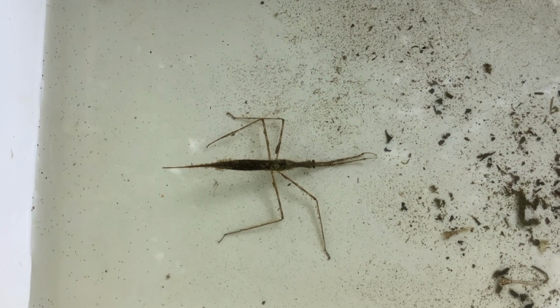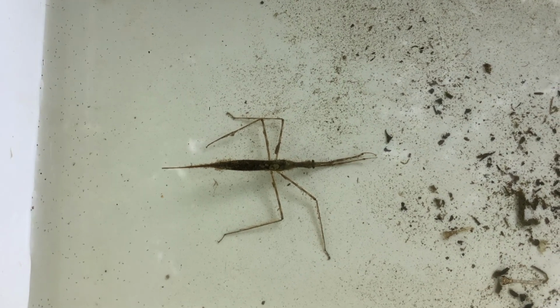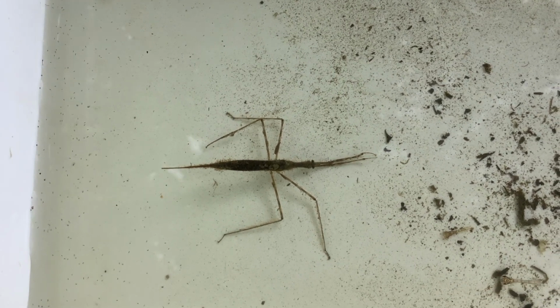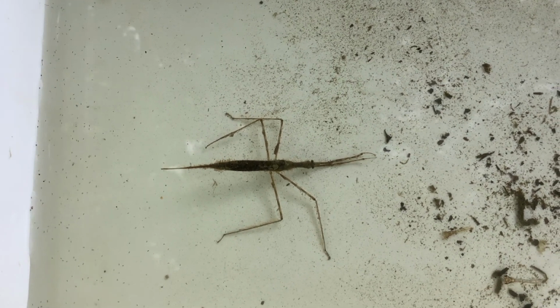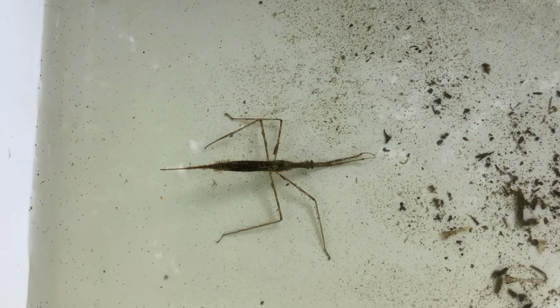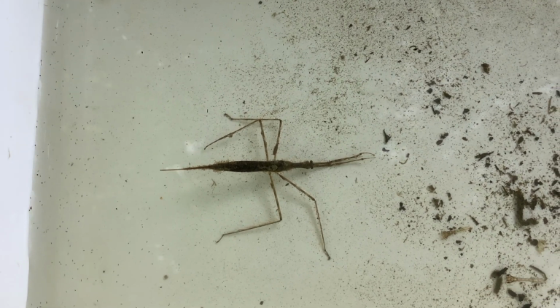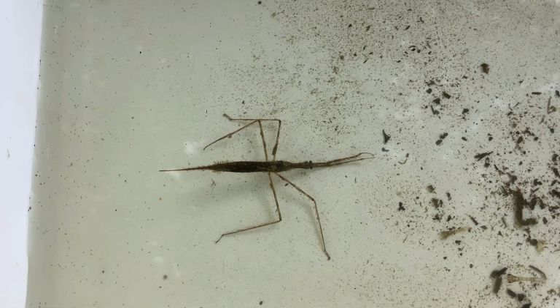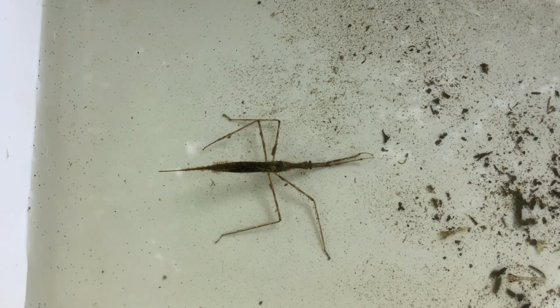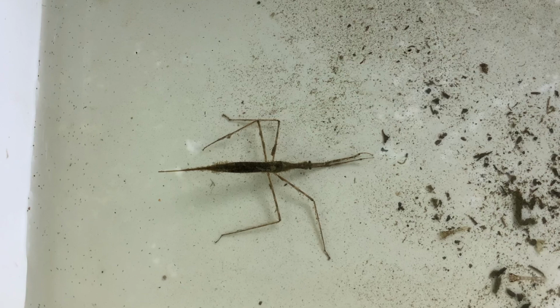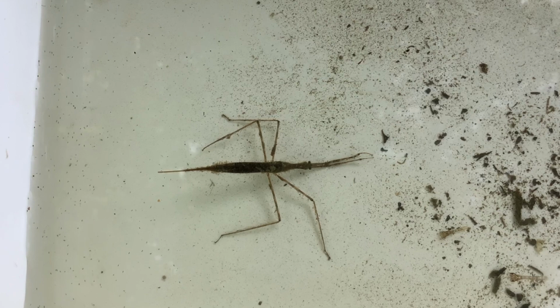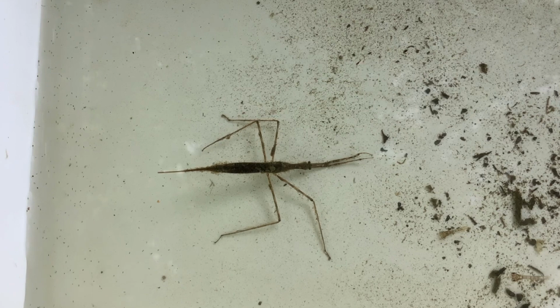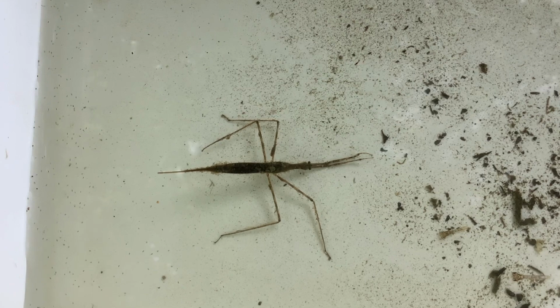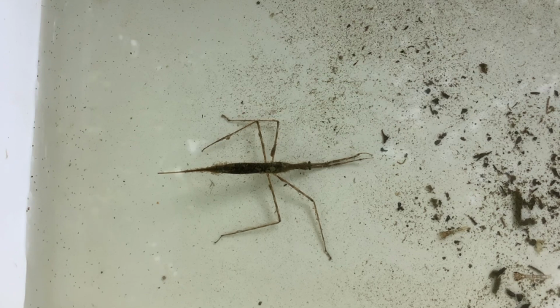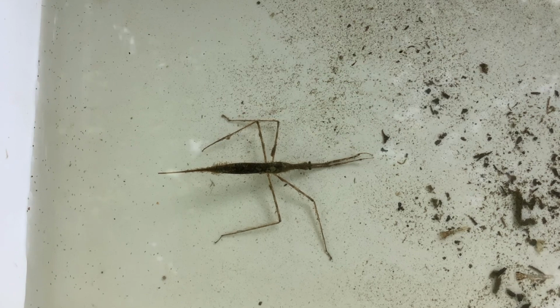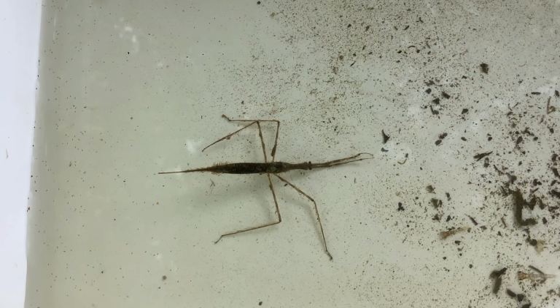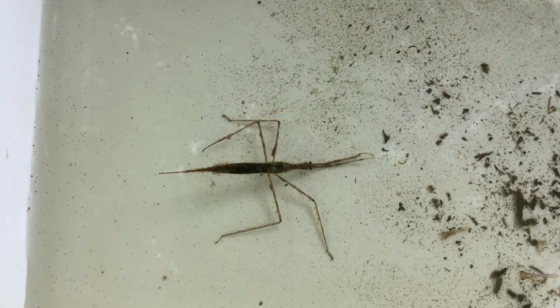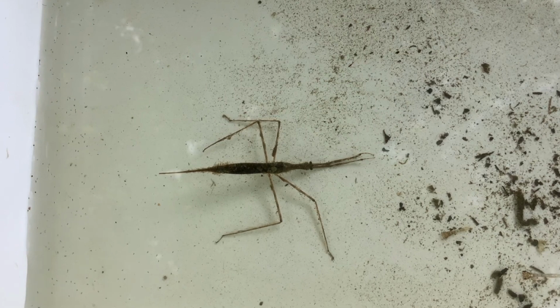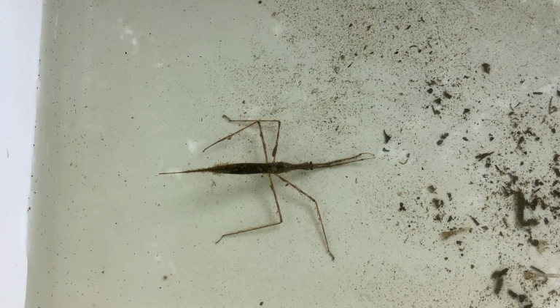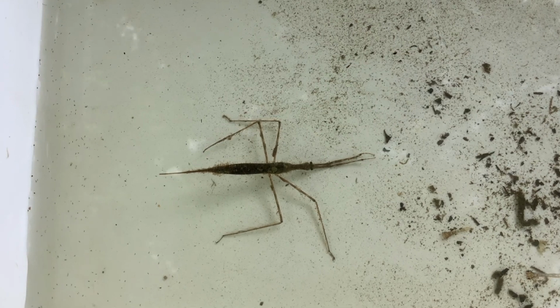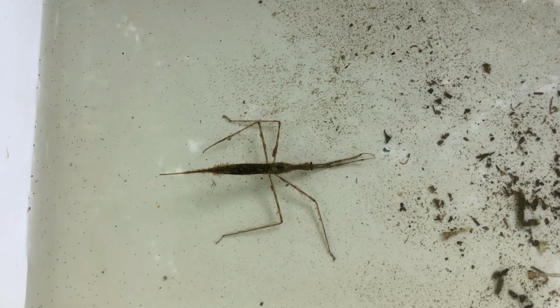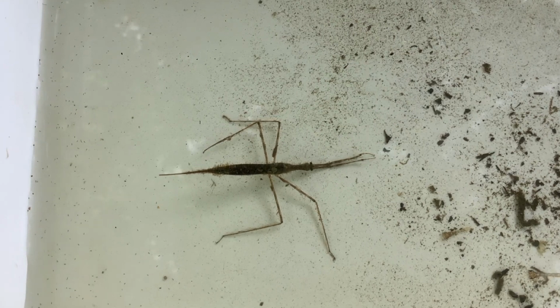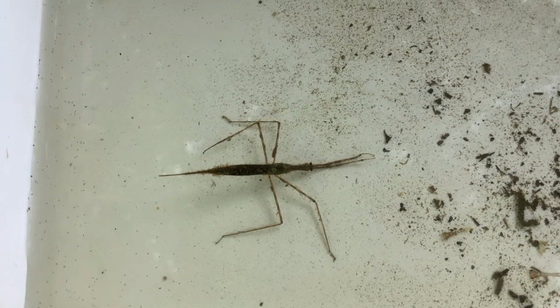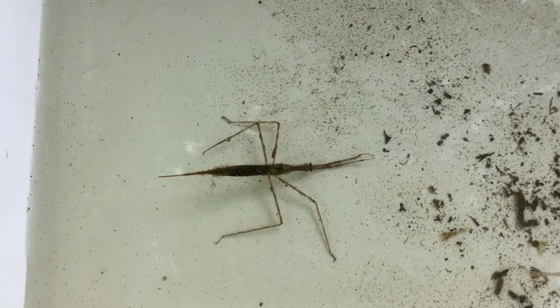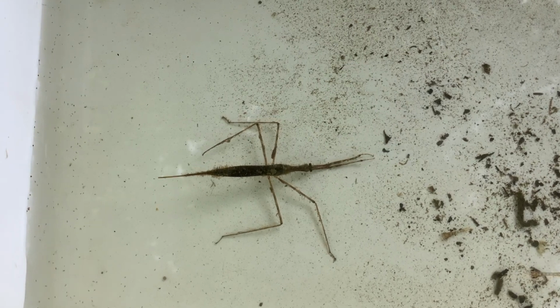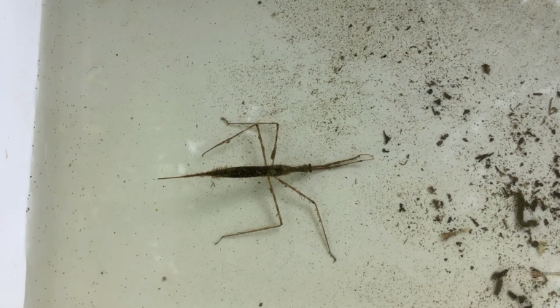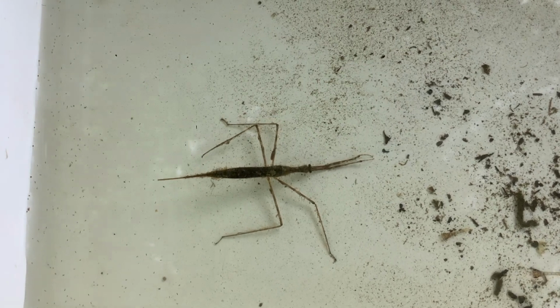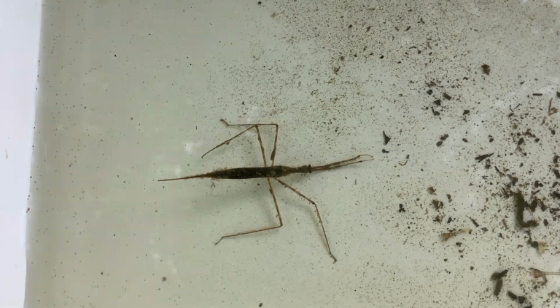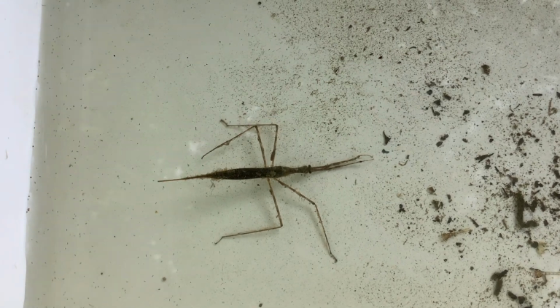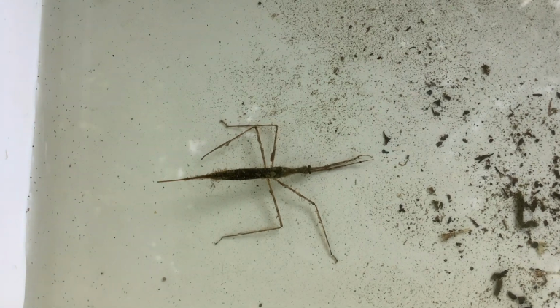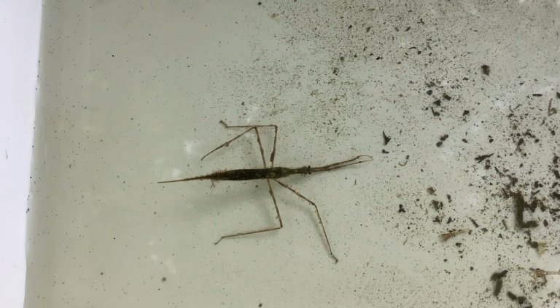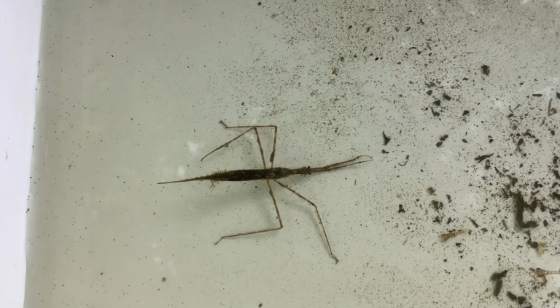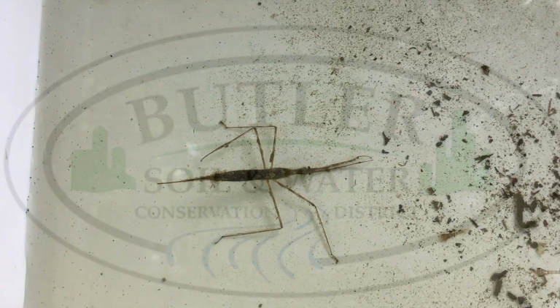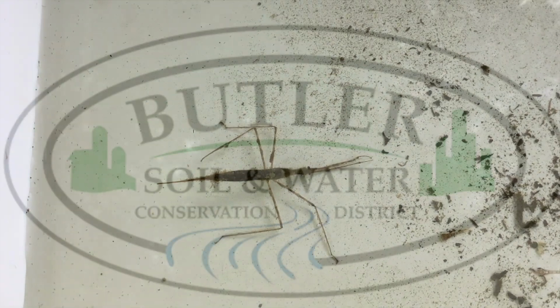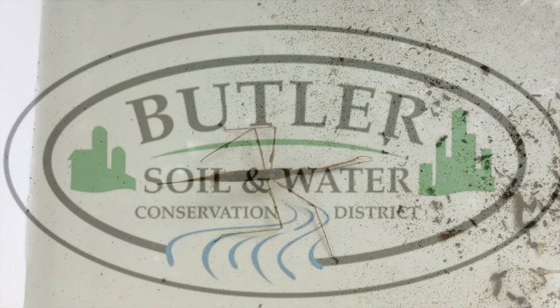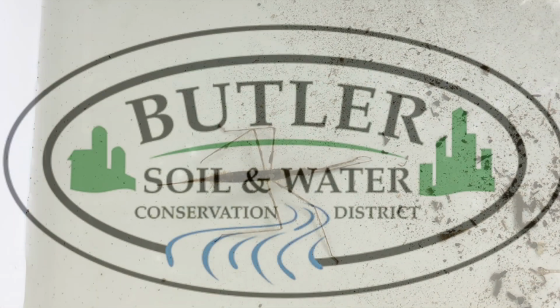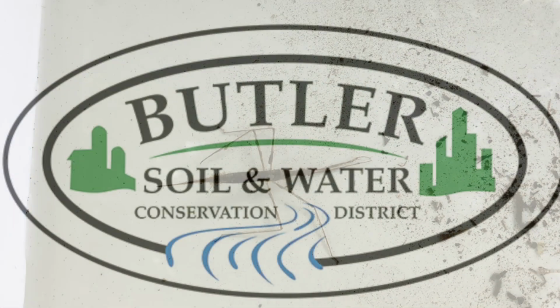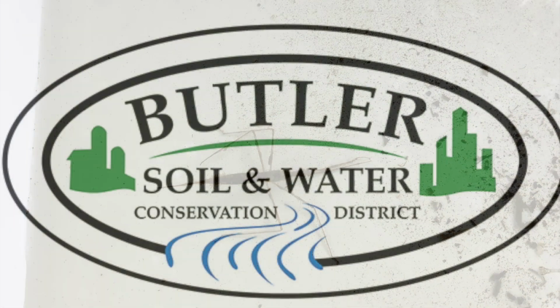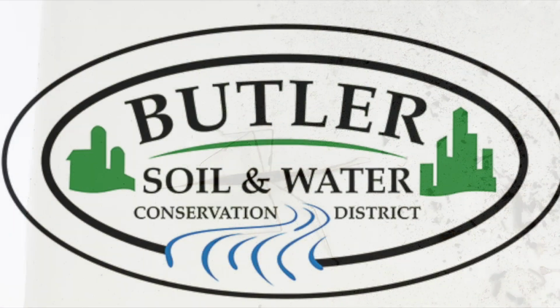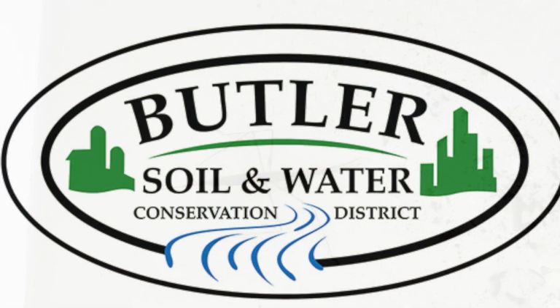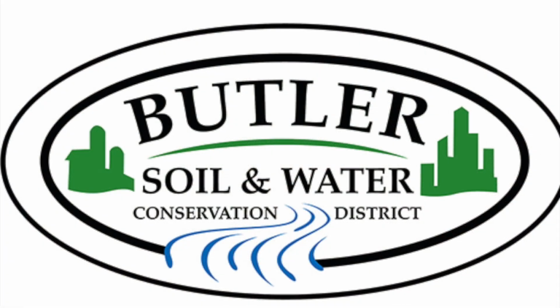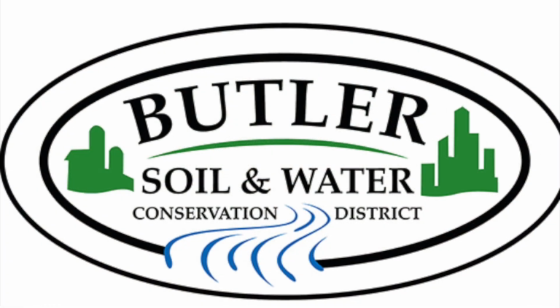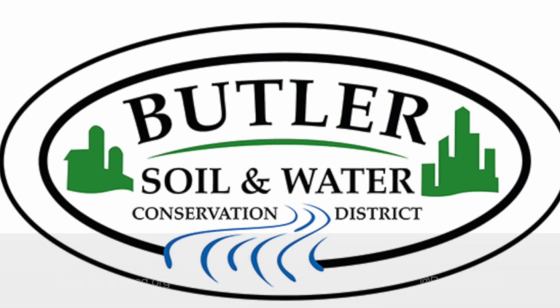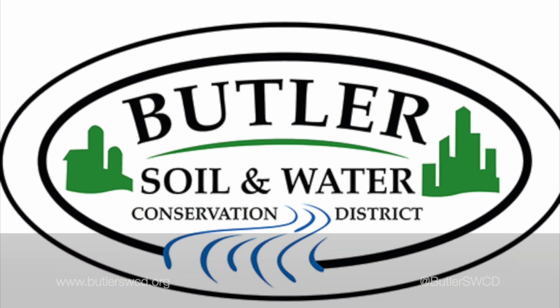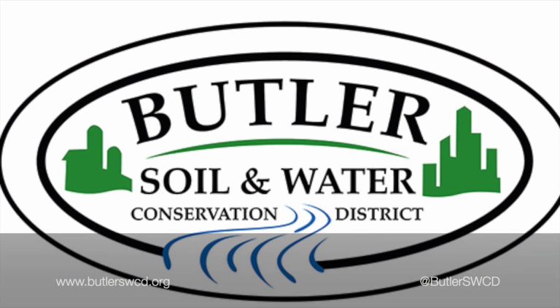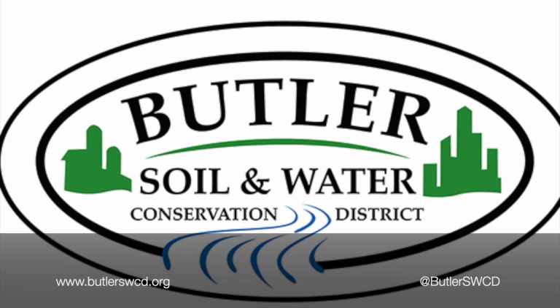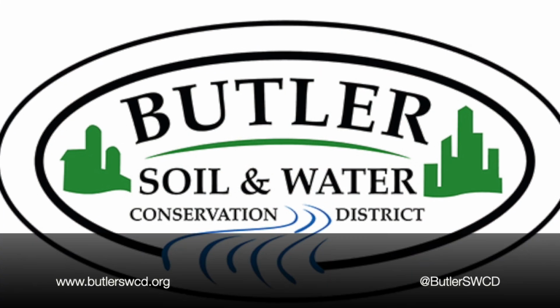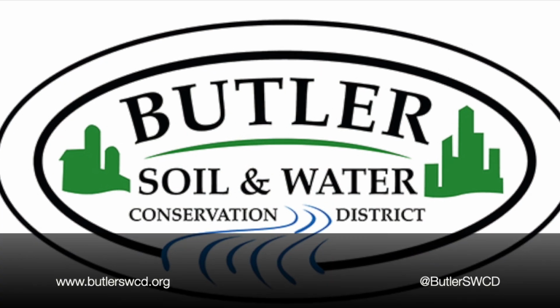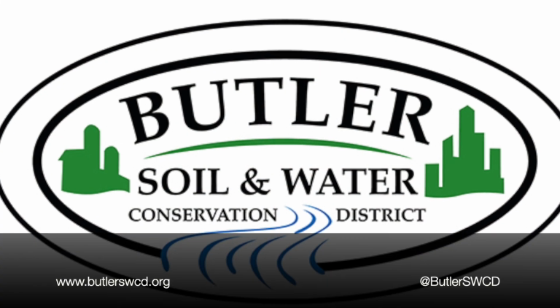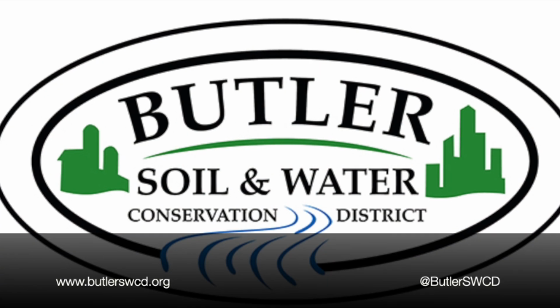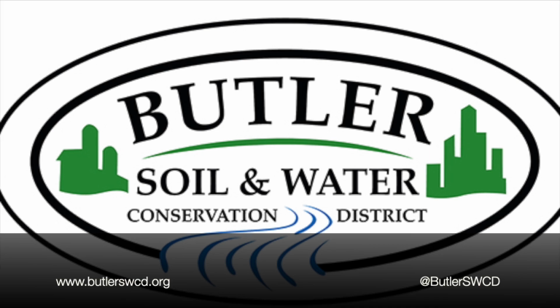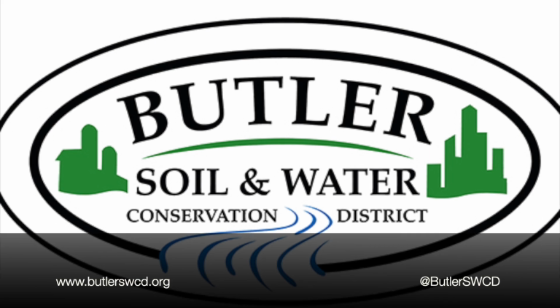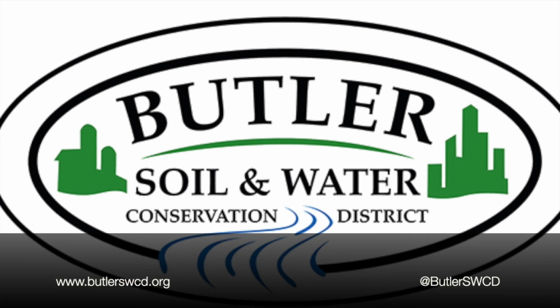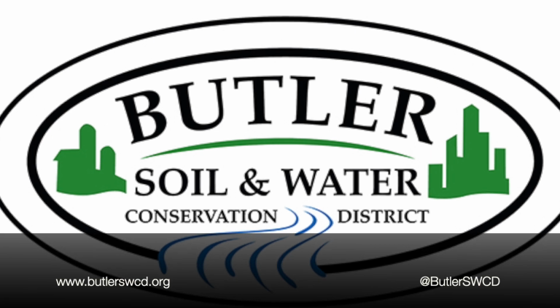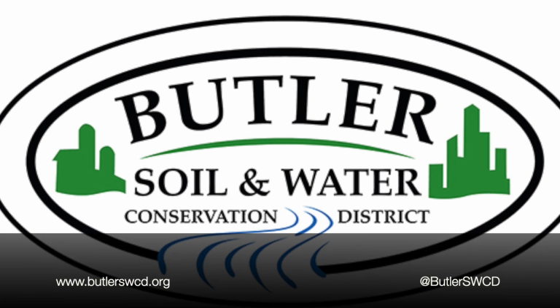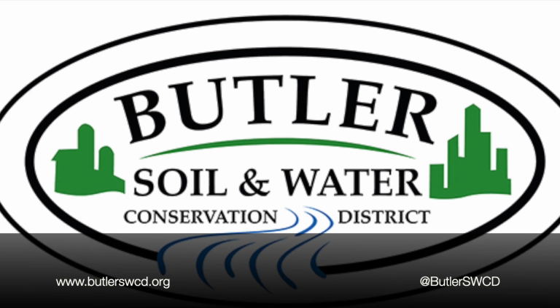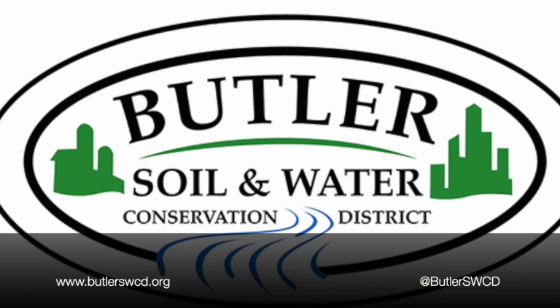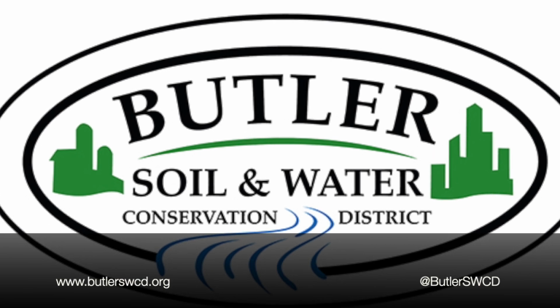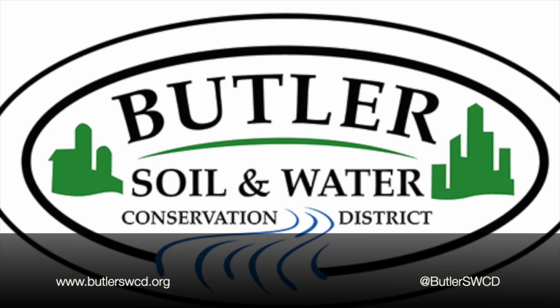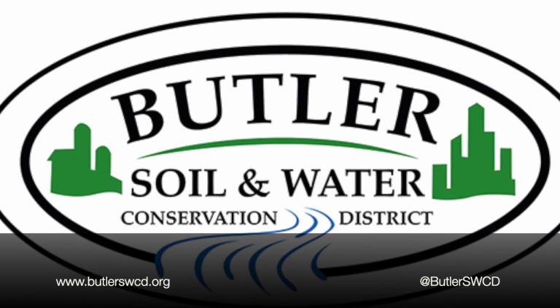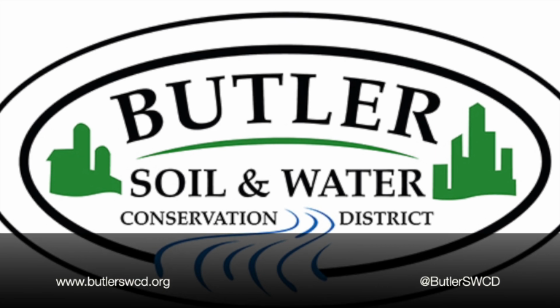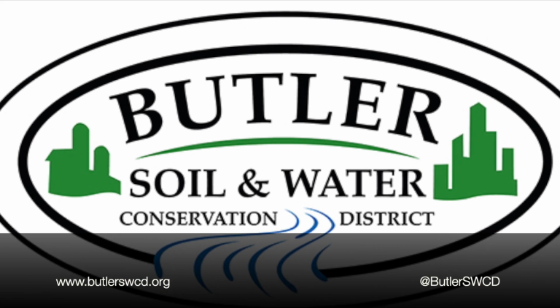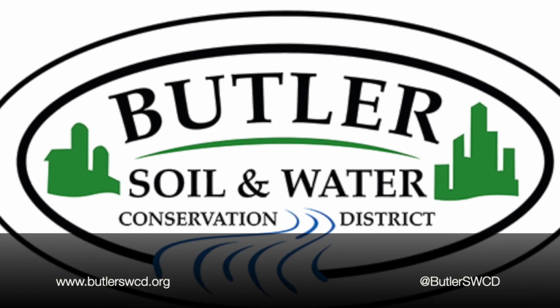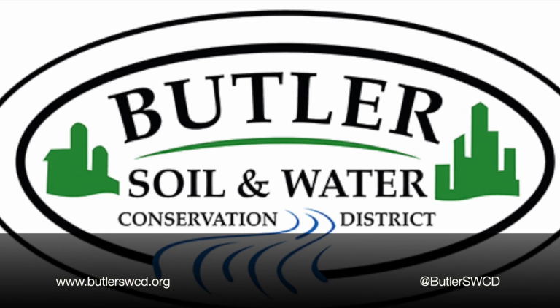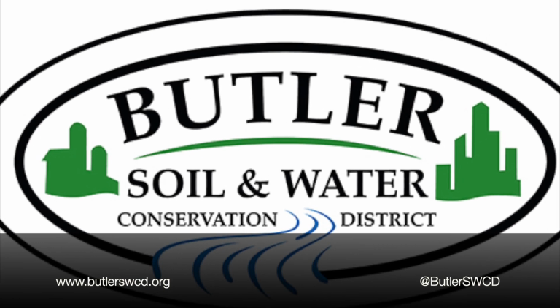If you'd like to learn more about these amazing creek critters, visit us at www.butlerswcd.org.